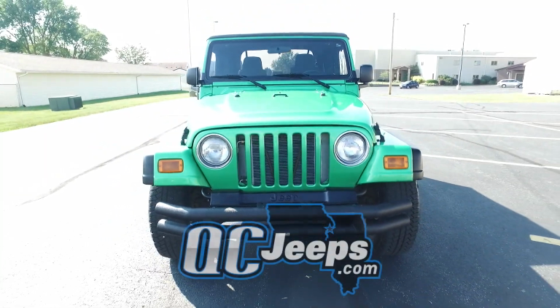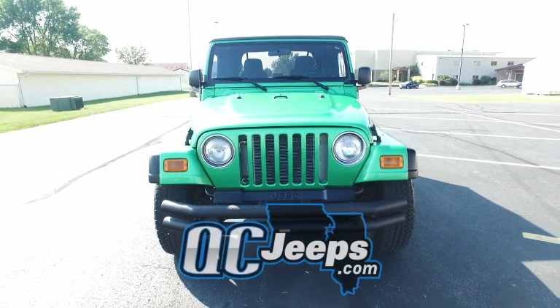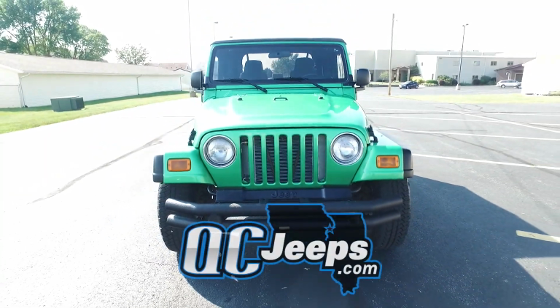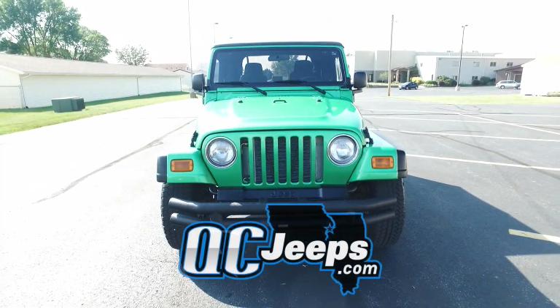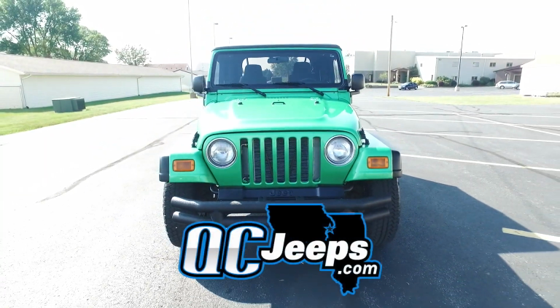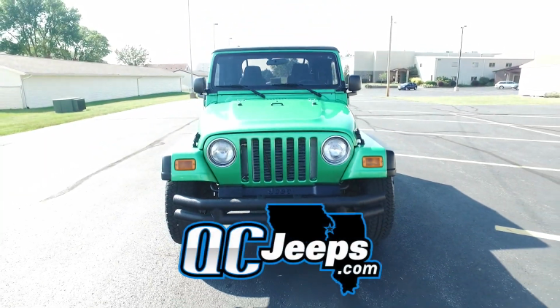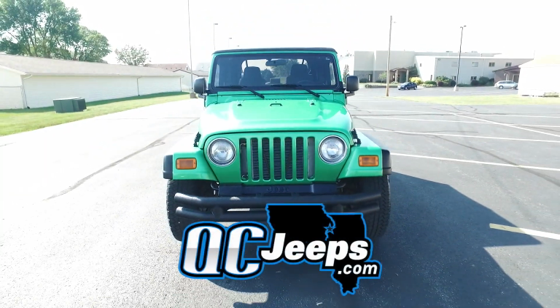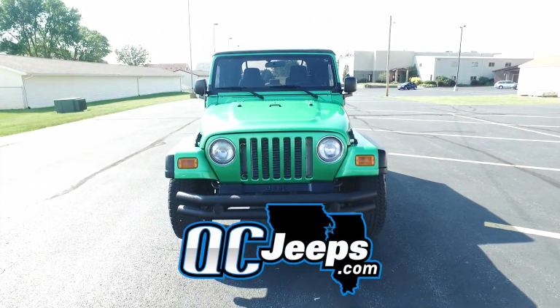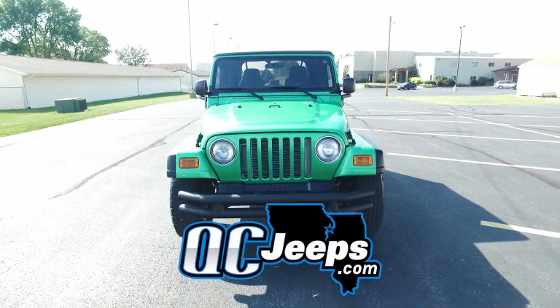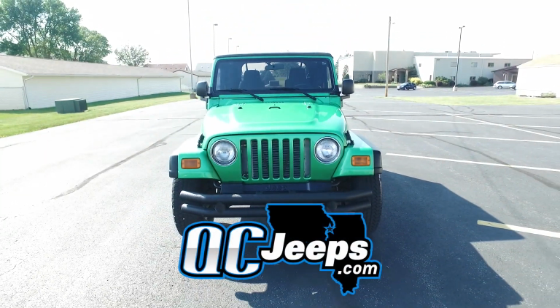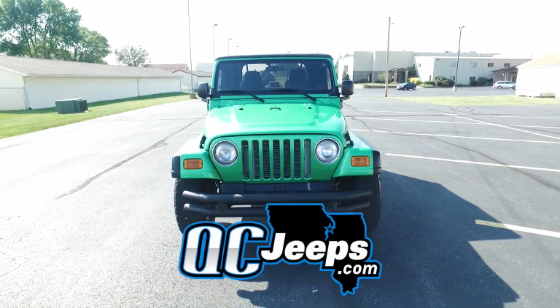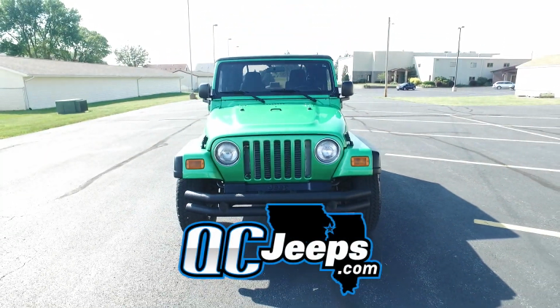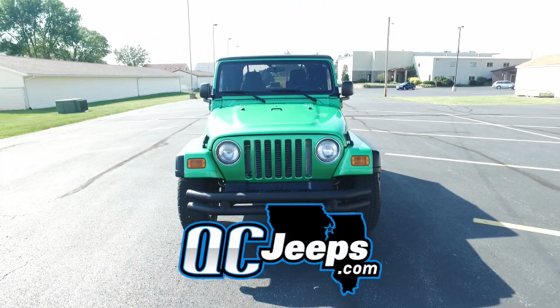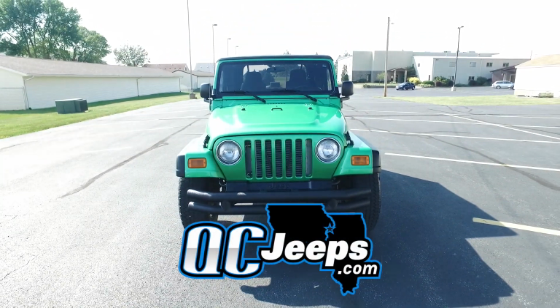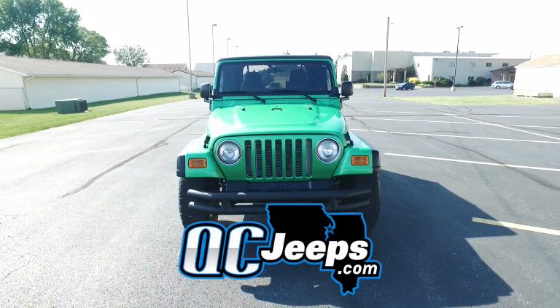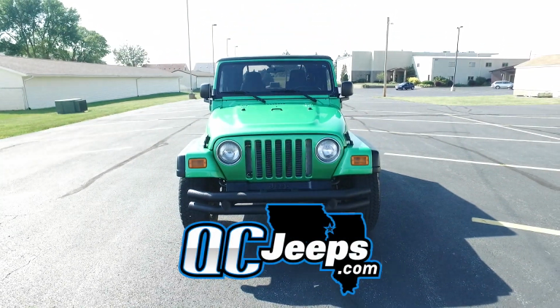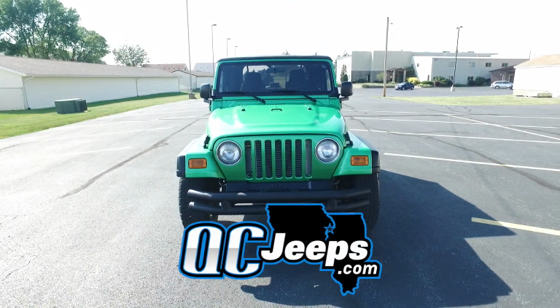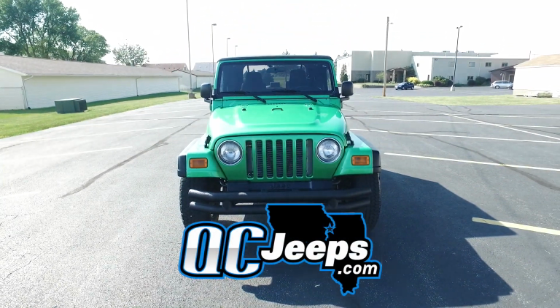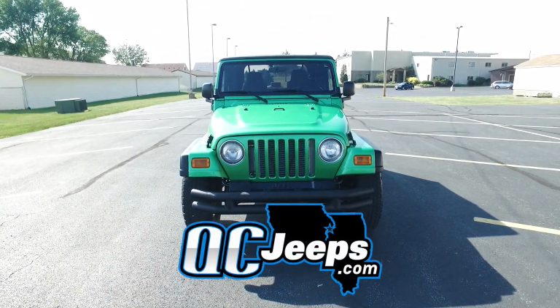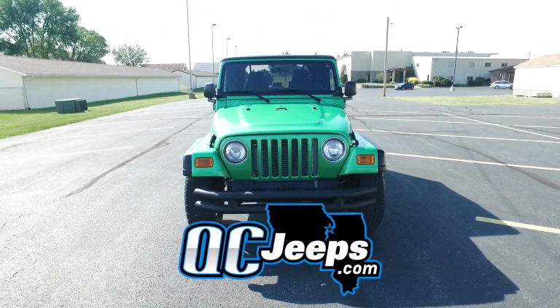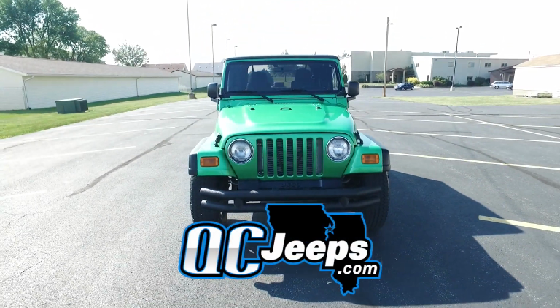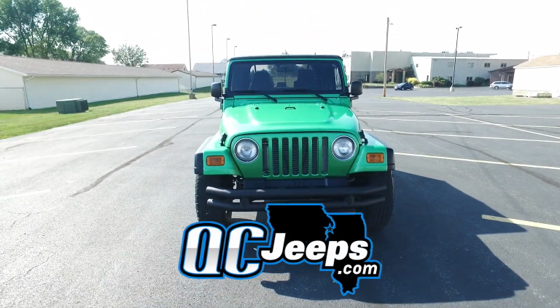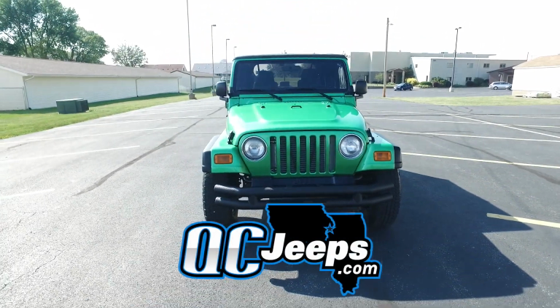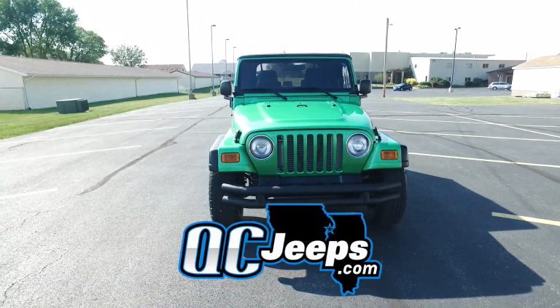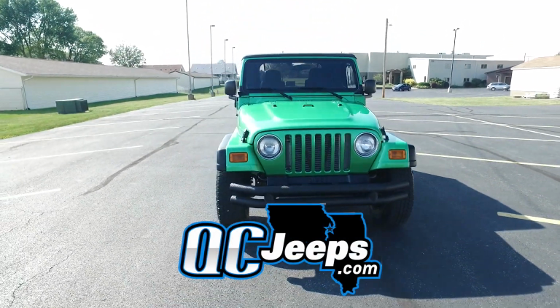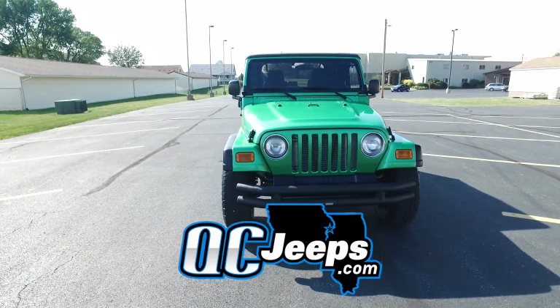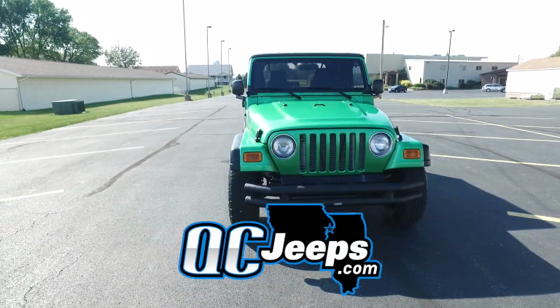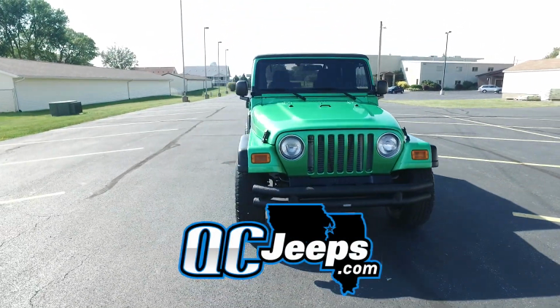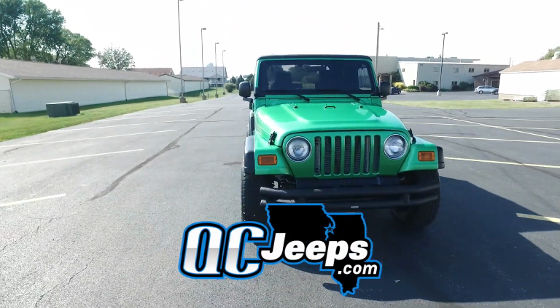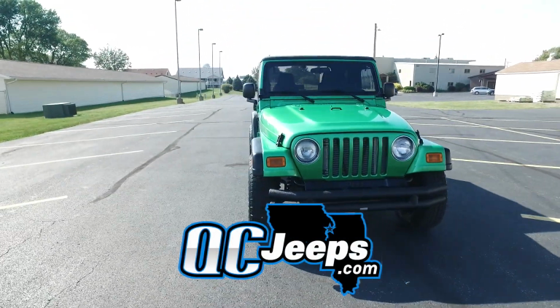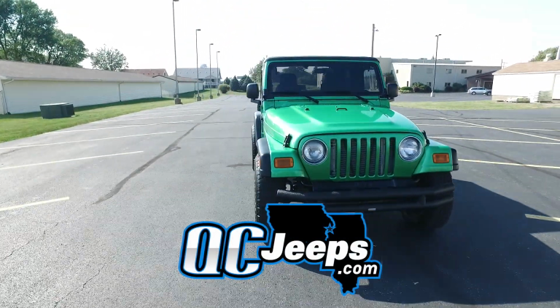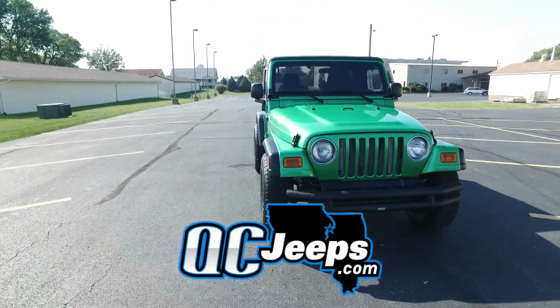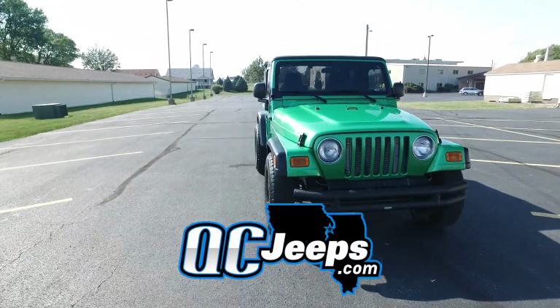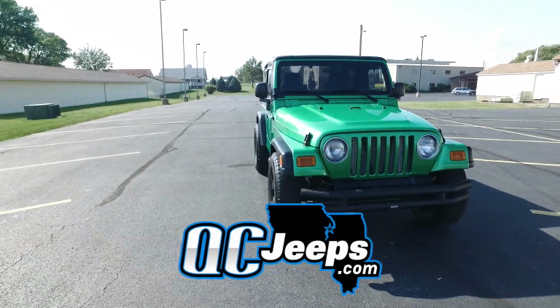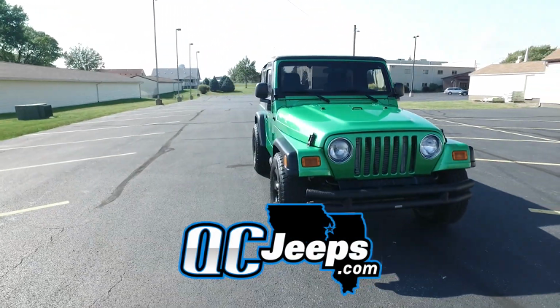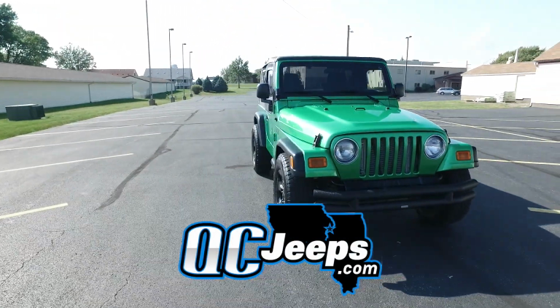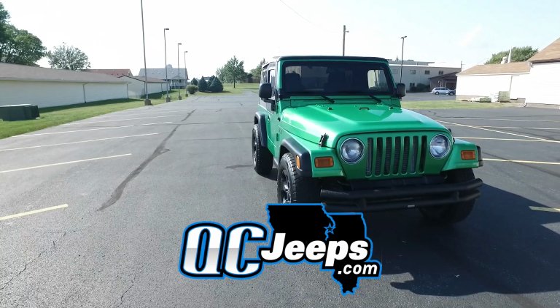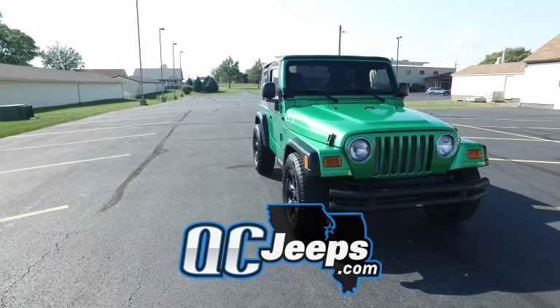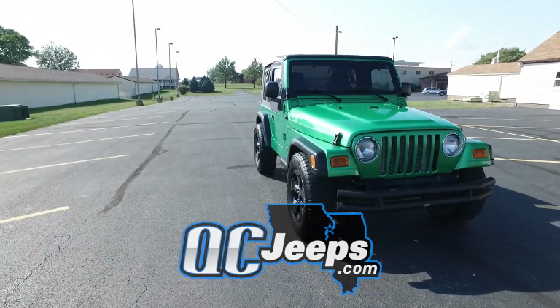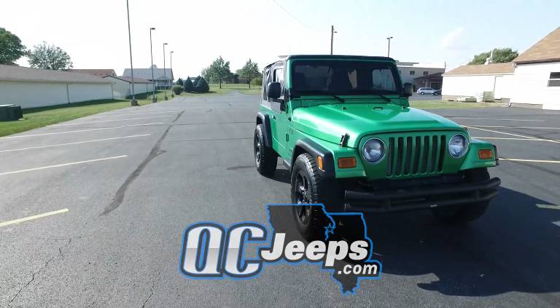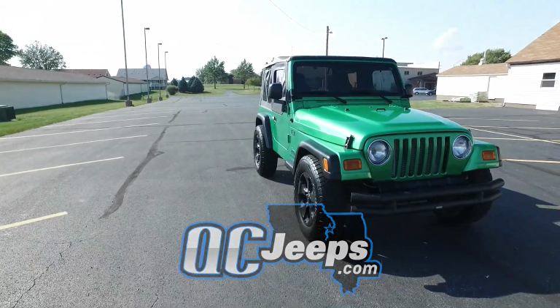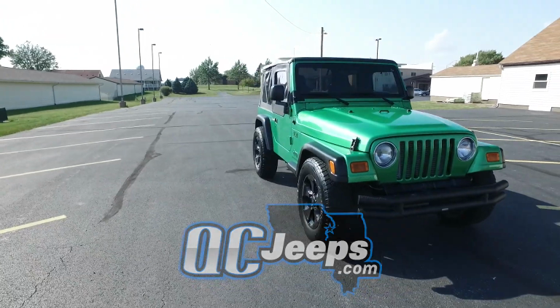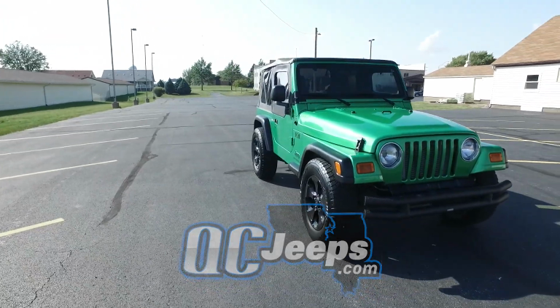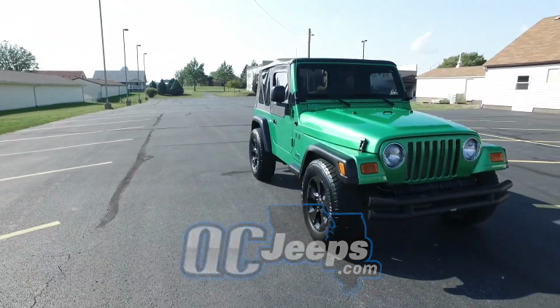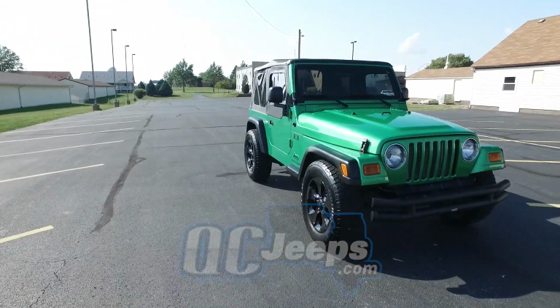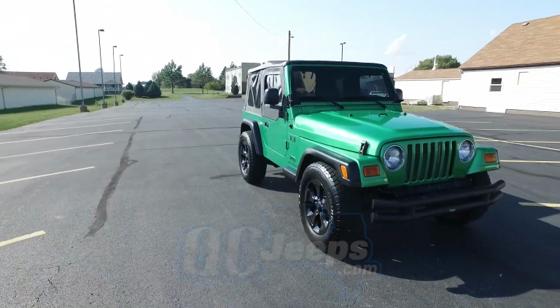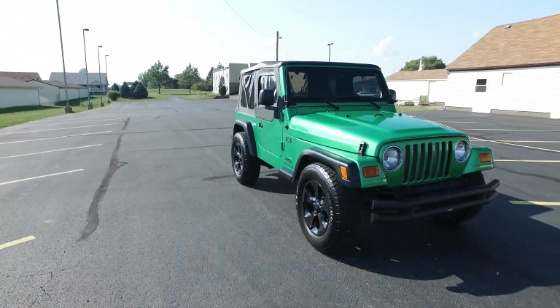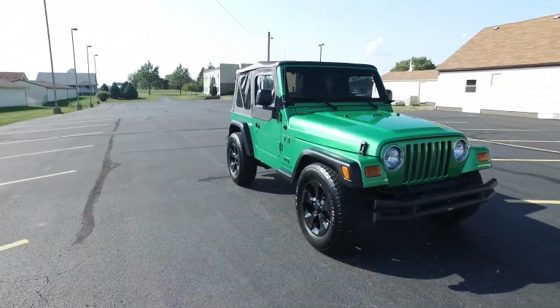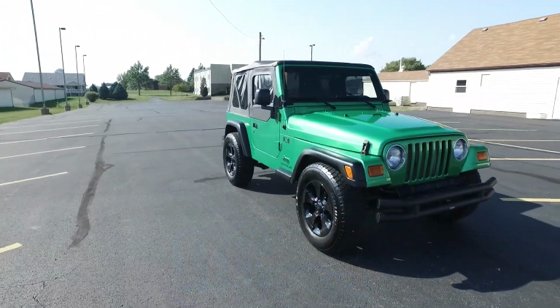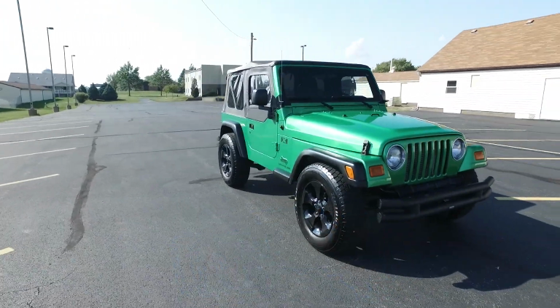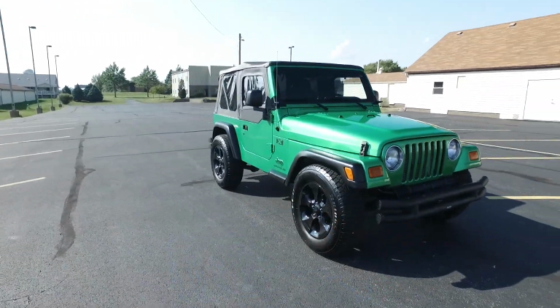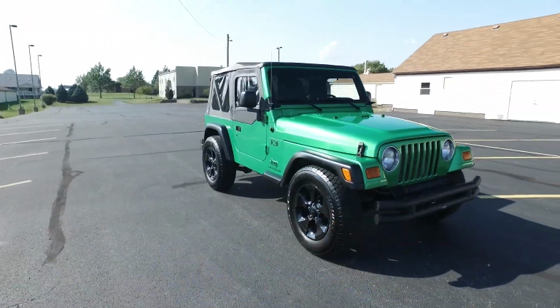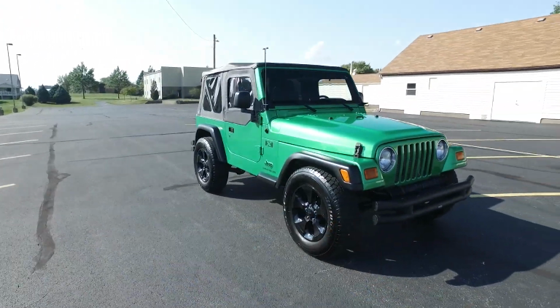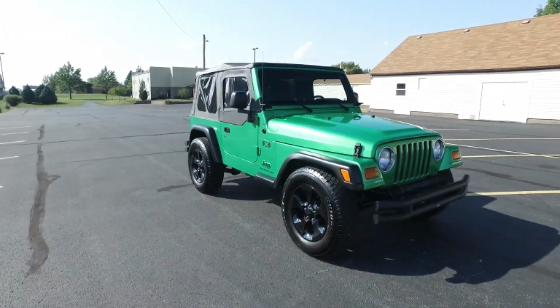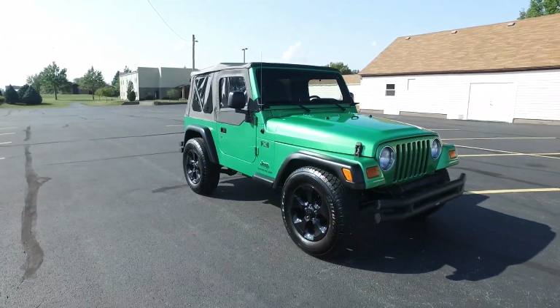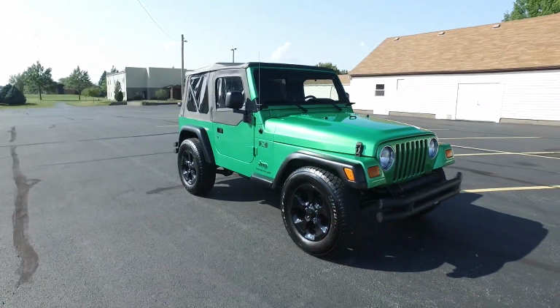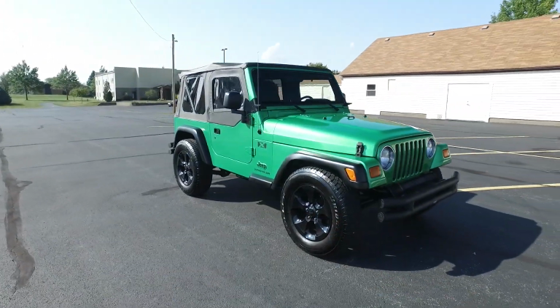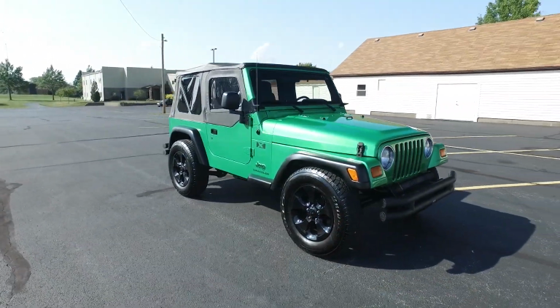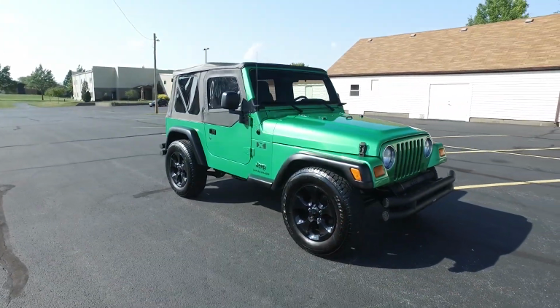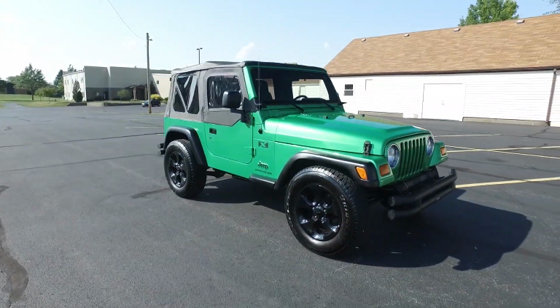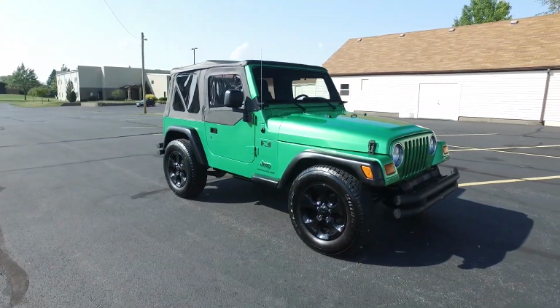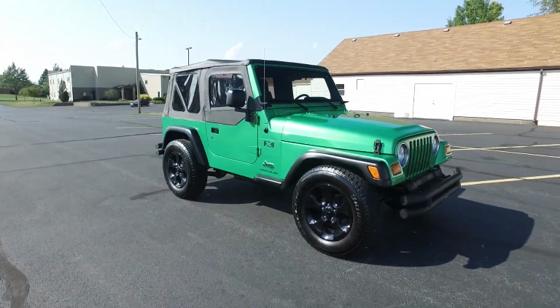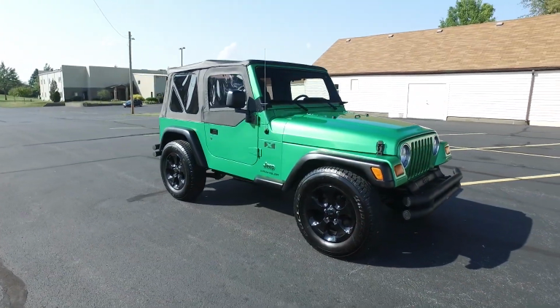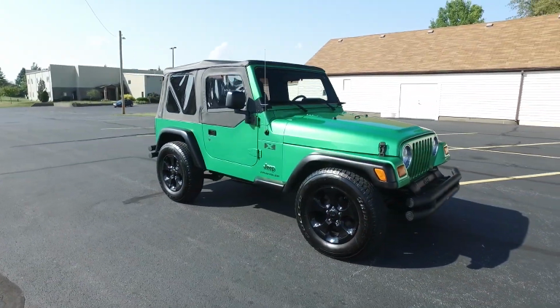QCJeeps.com. Hey everyone, we're looking at this 2004 Jeep Wrangler X.